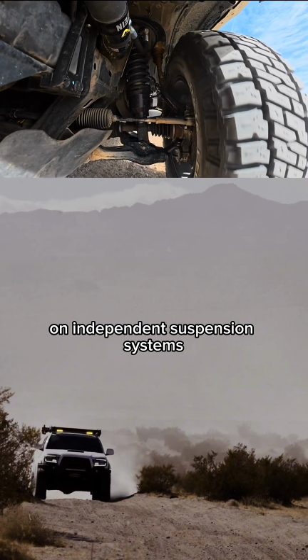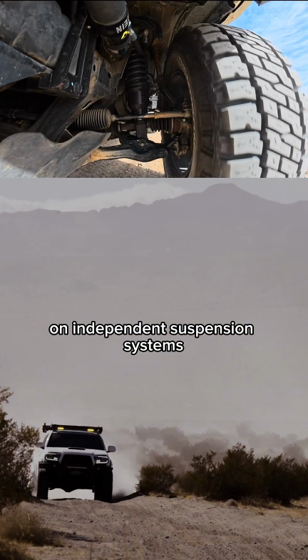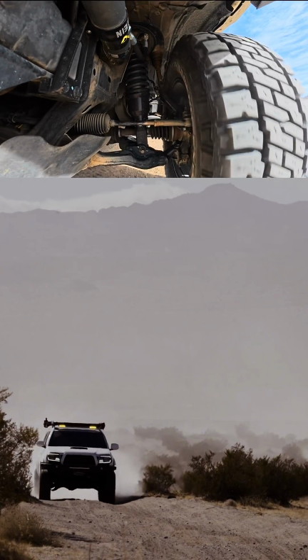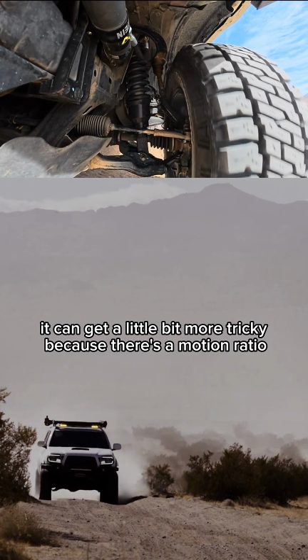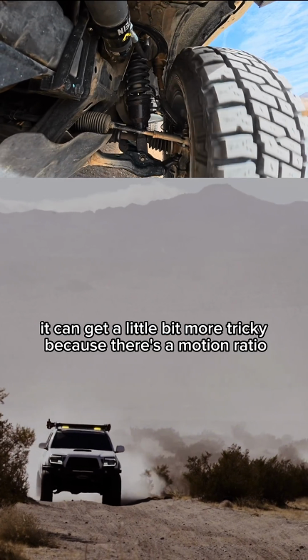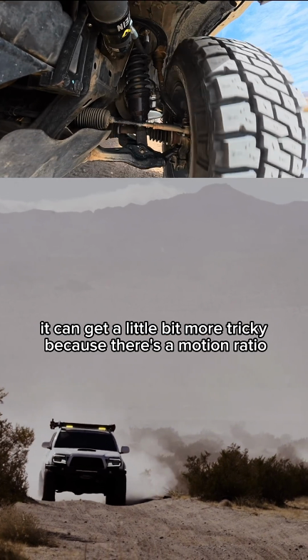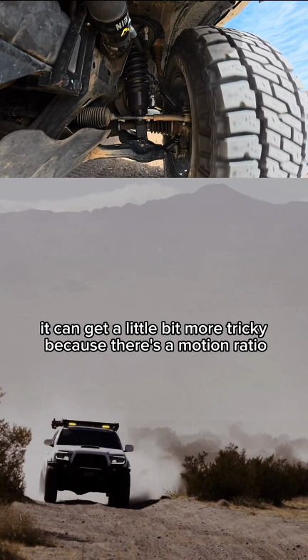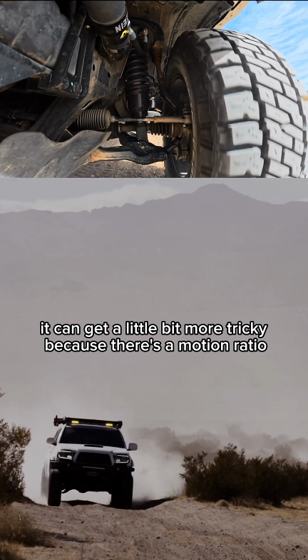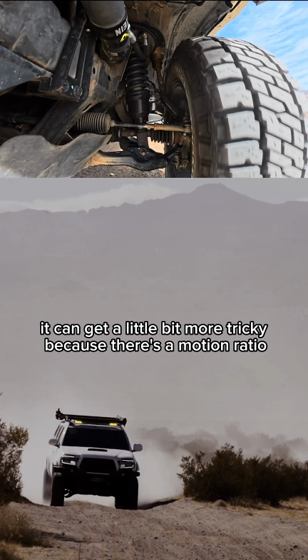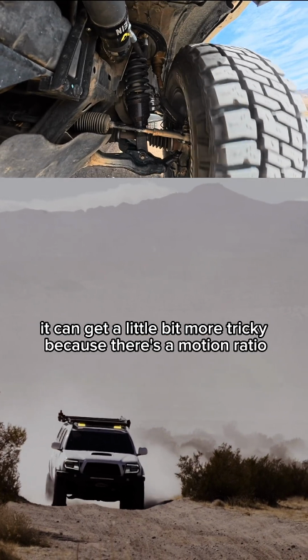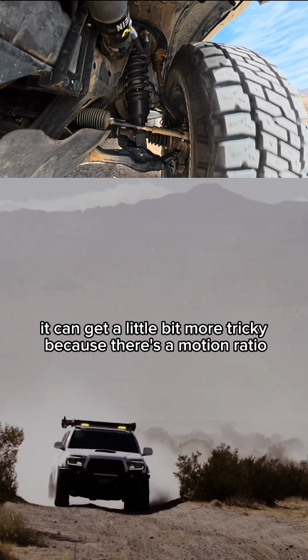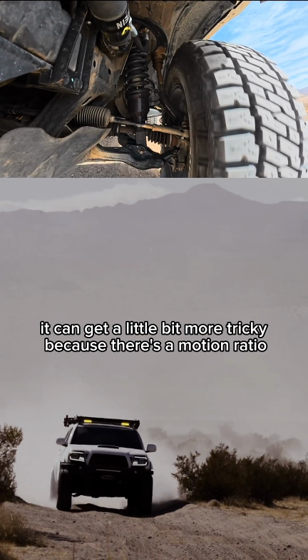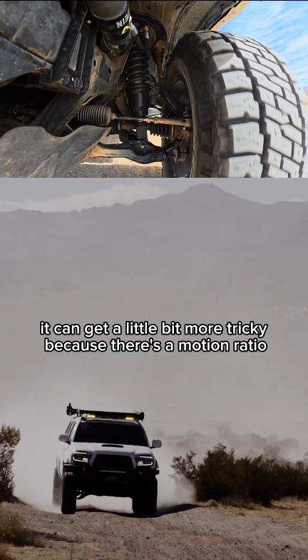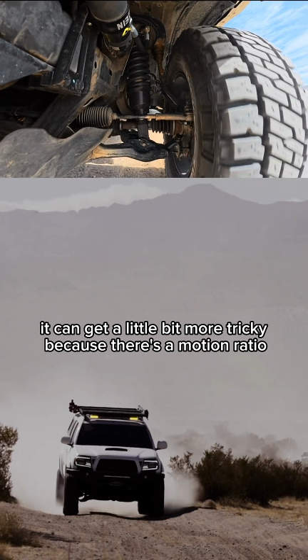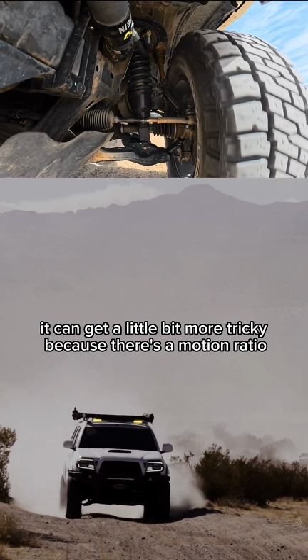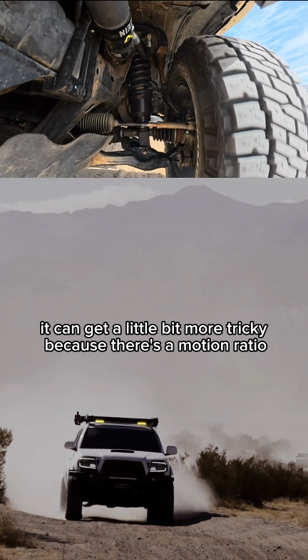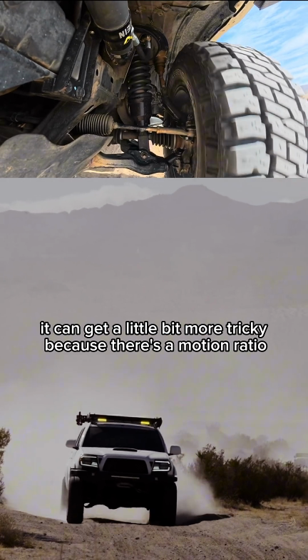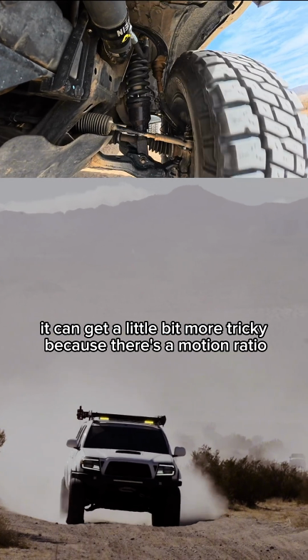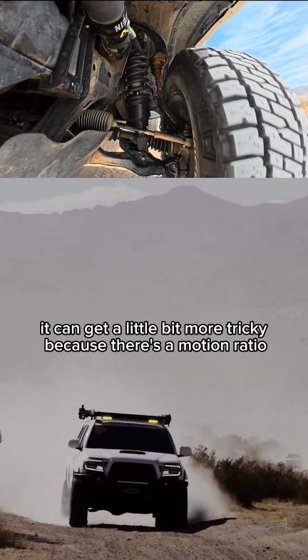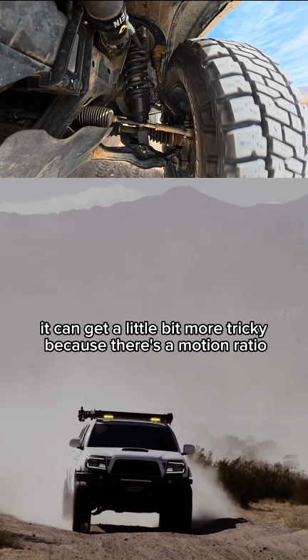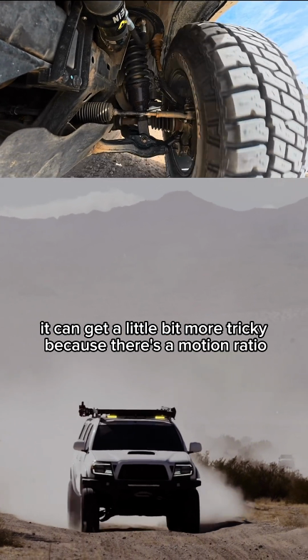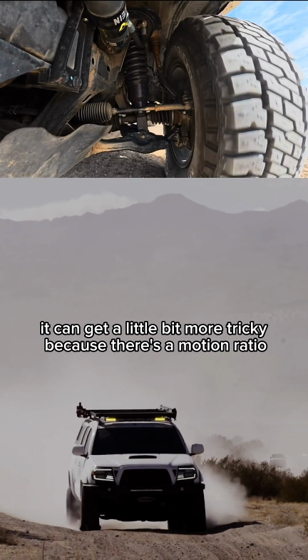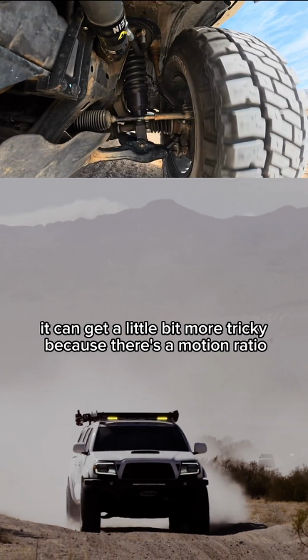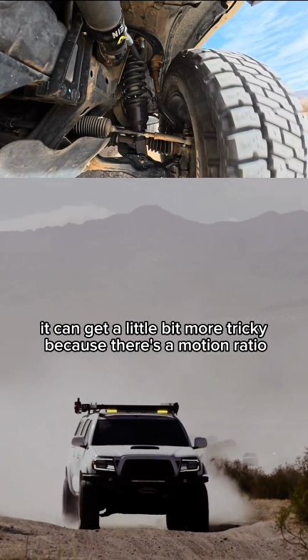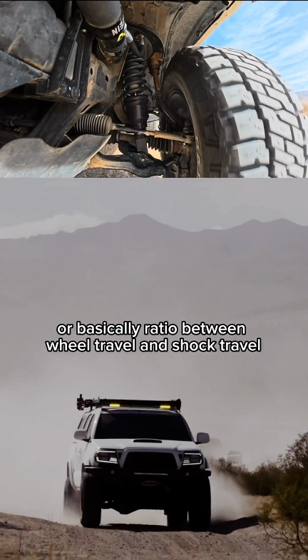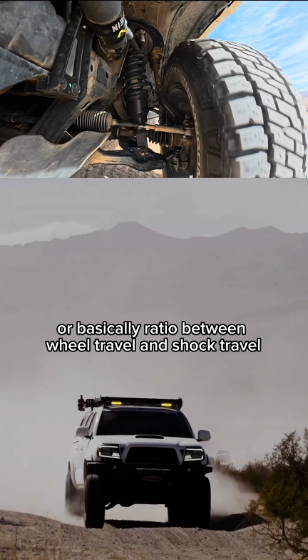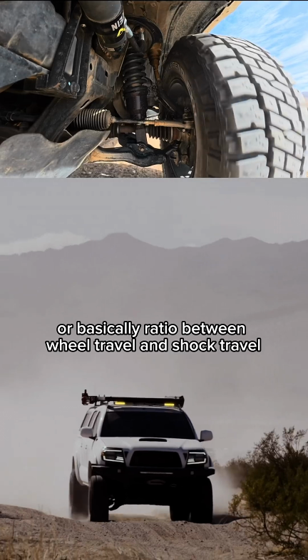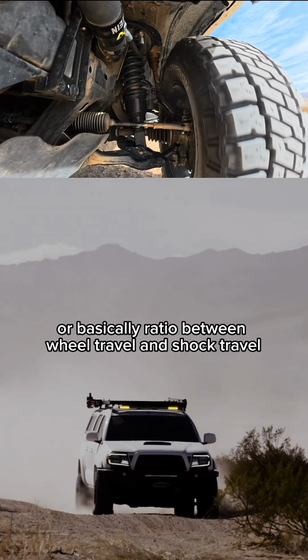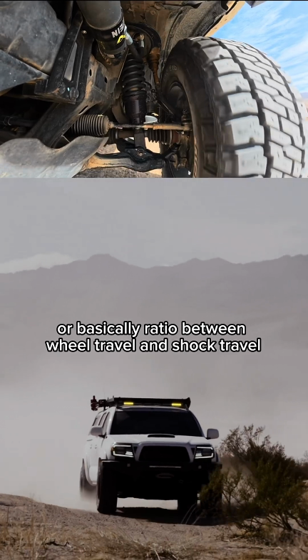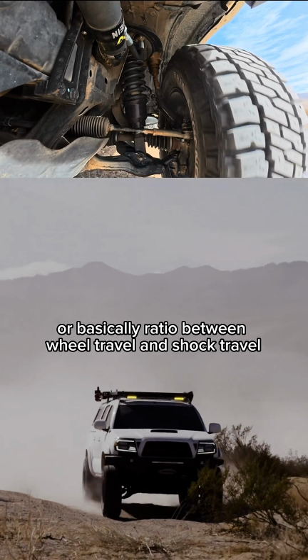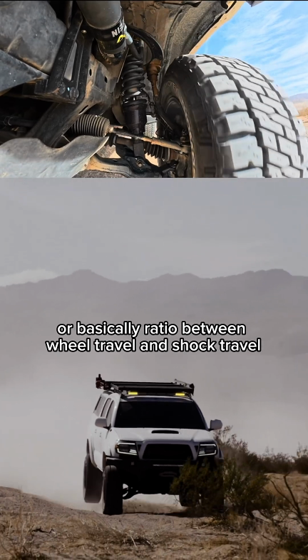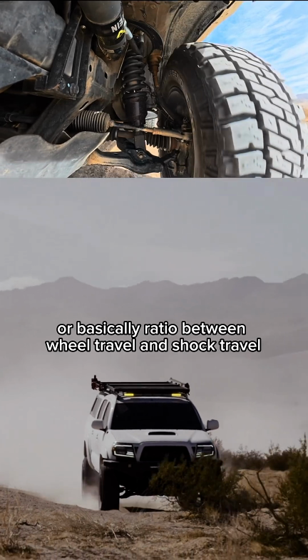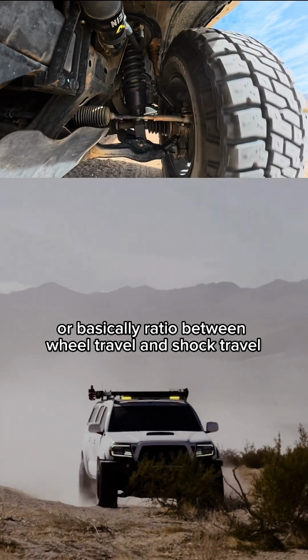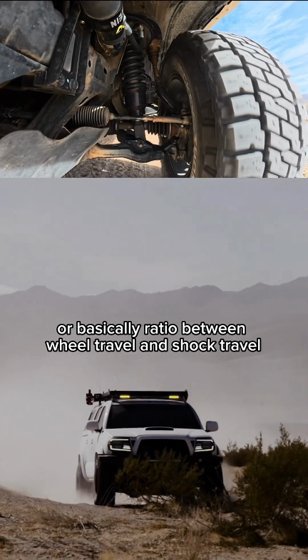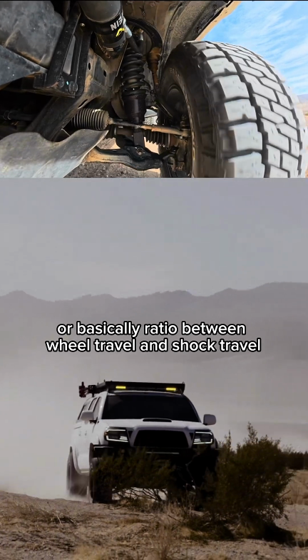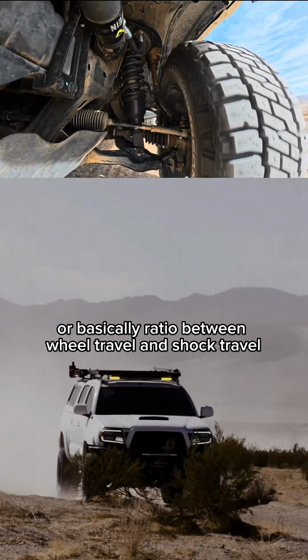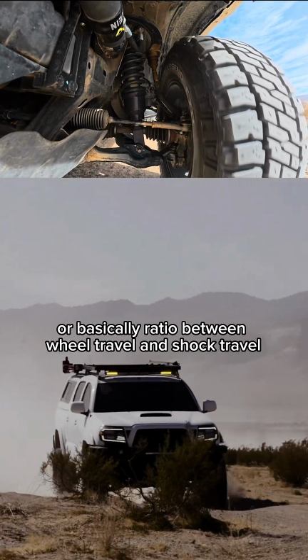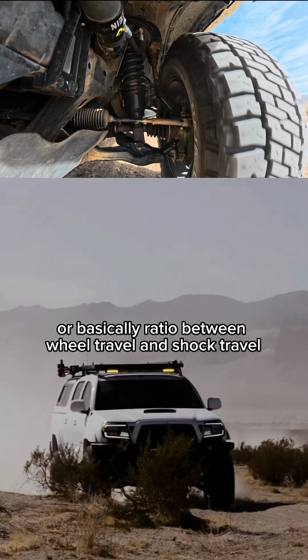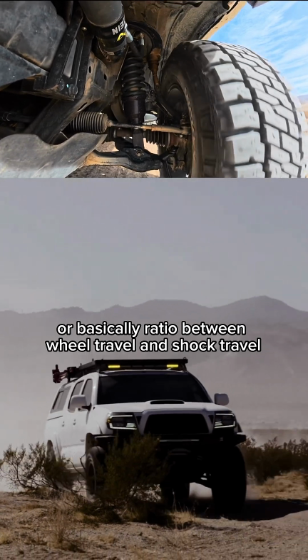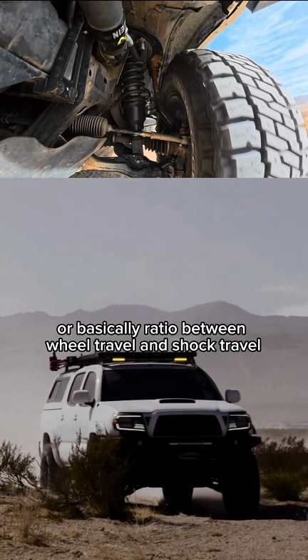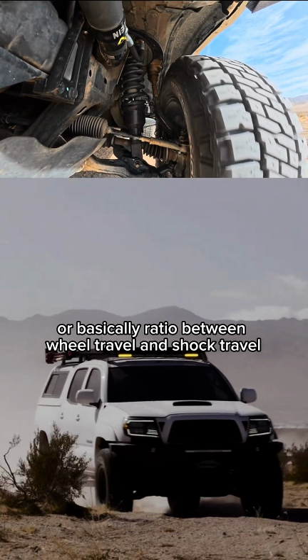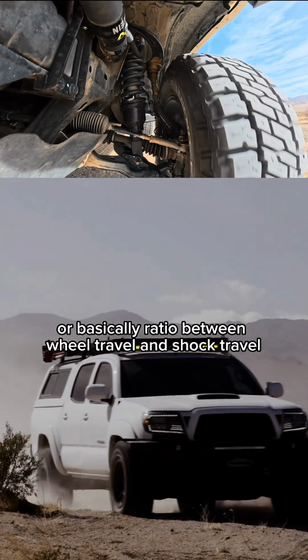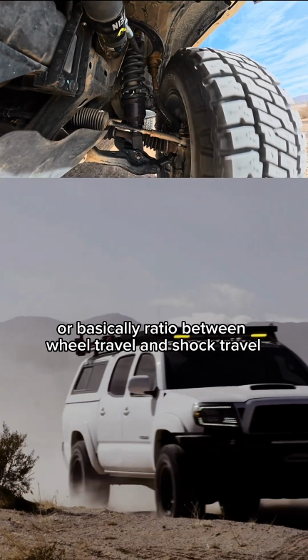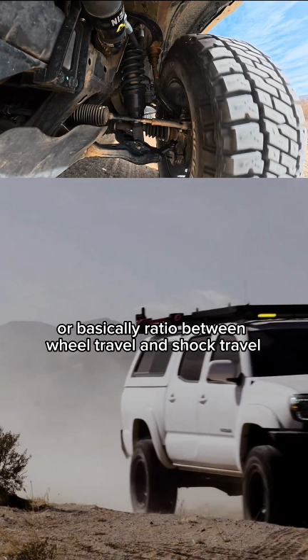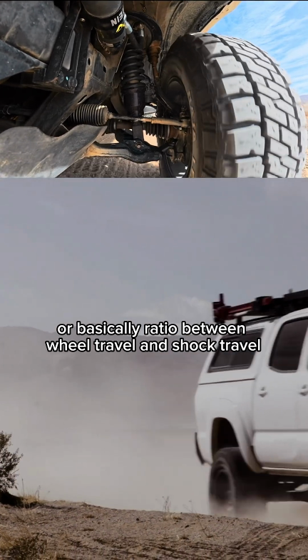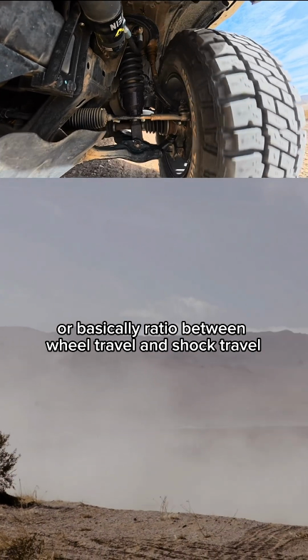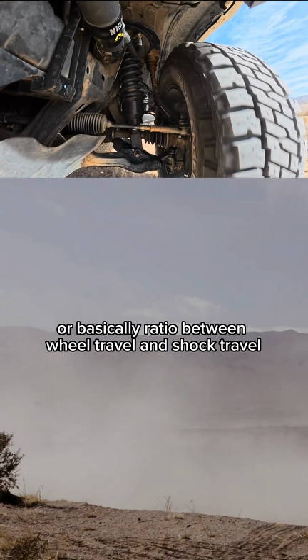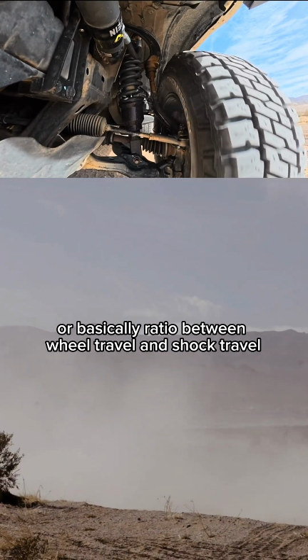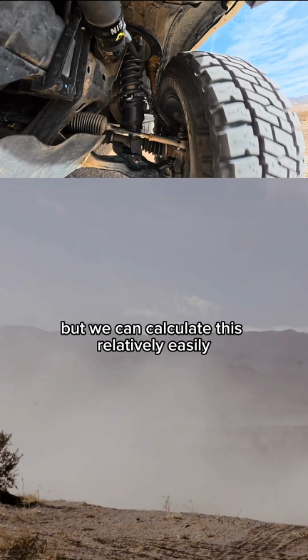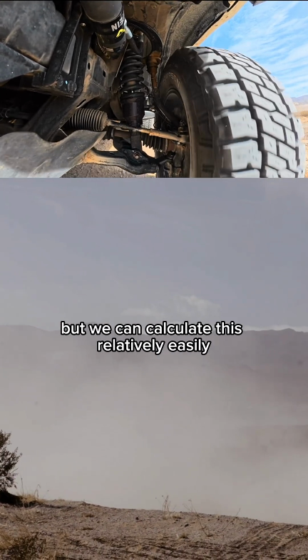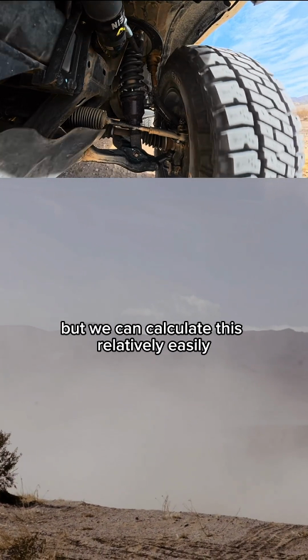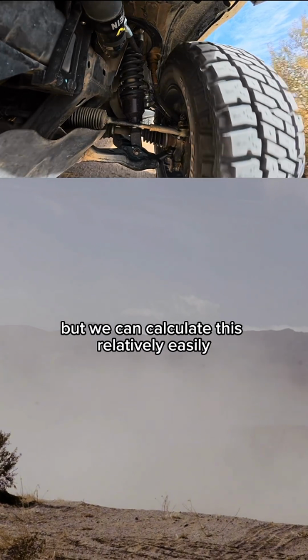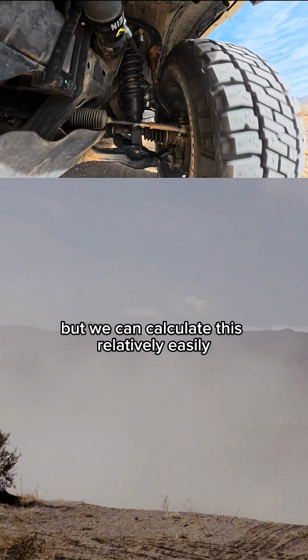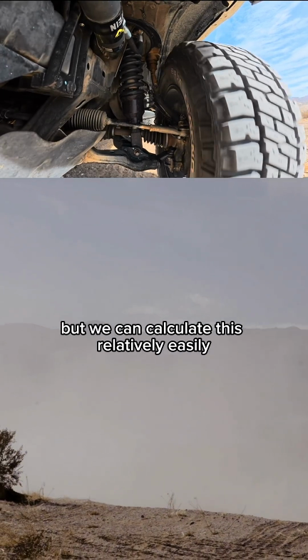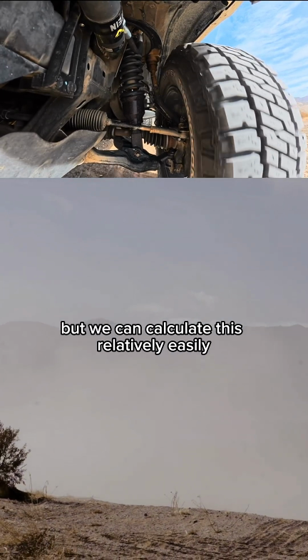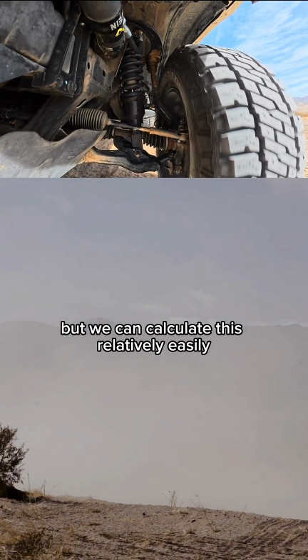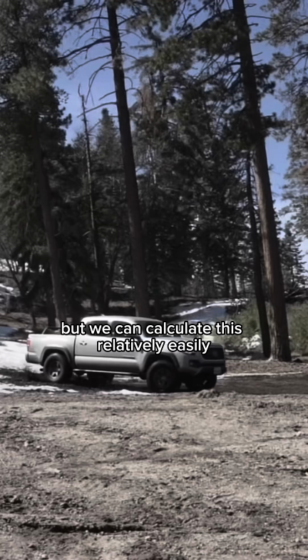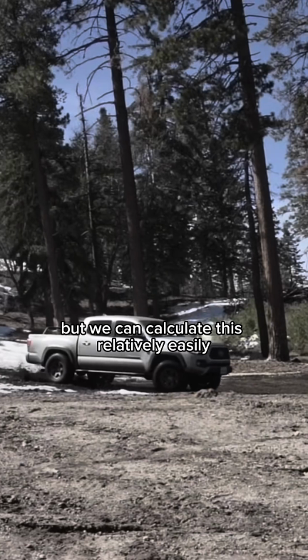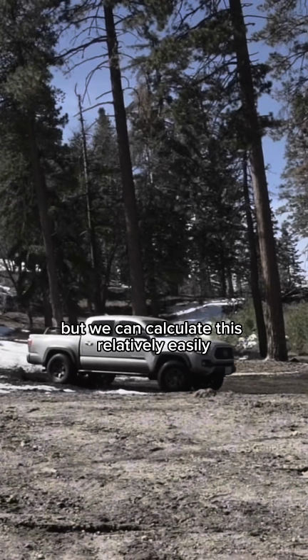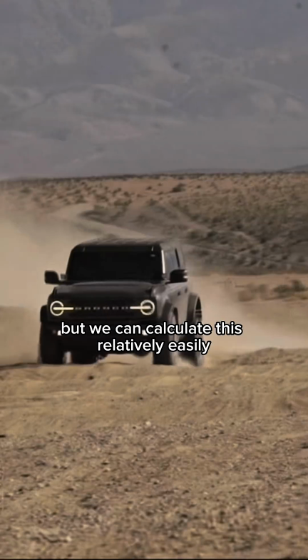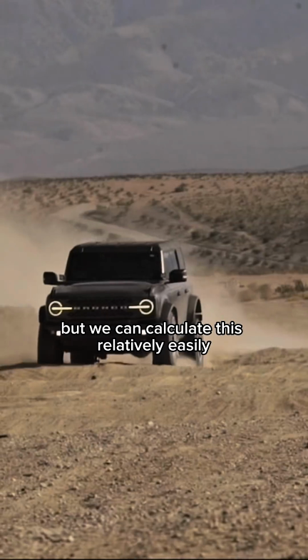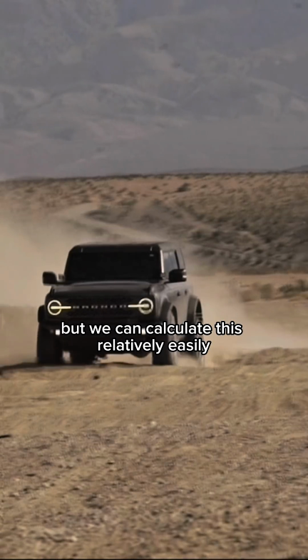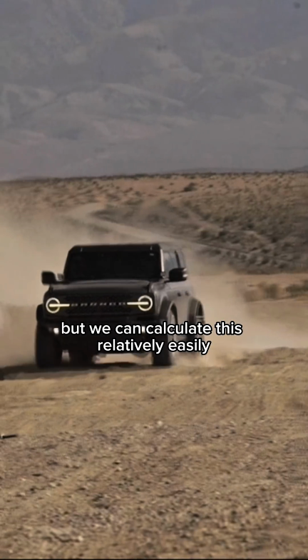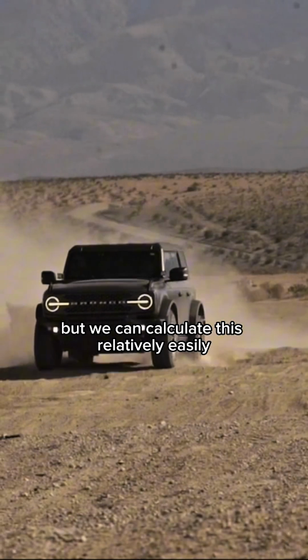On independent suspension systems, it can get a little bit more tricky because there's a motion ratio — basically a ratio between wheel travel and shock travel — but we can calculate this relatively easily.